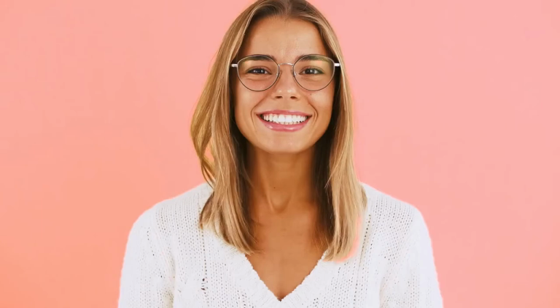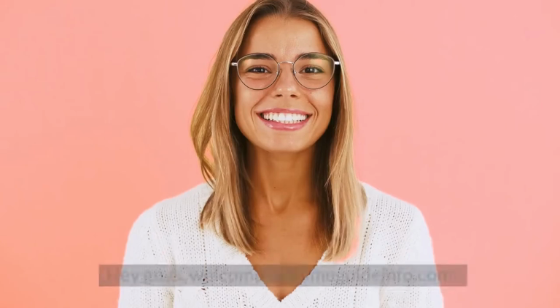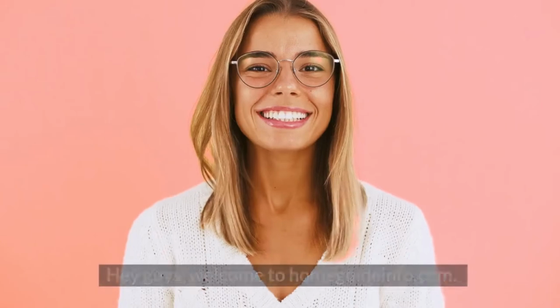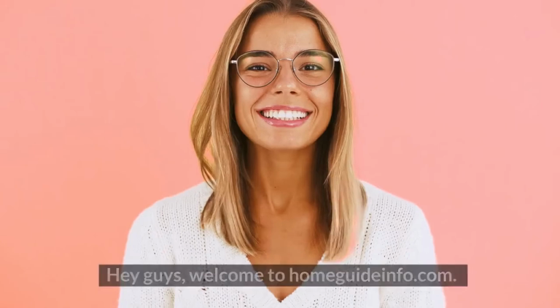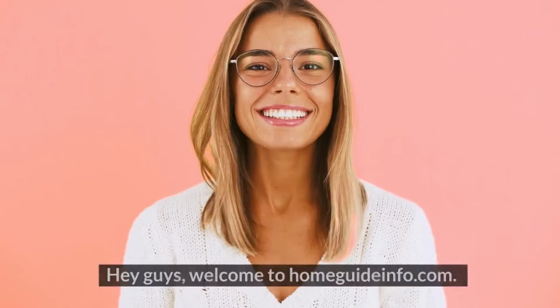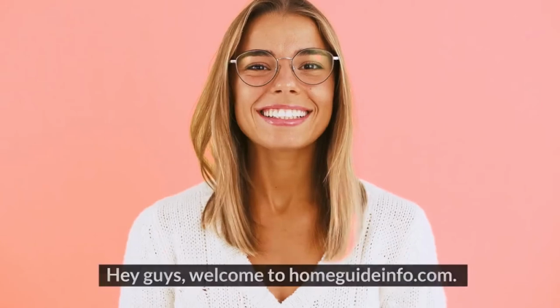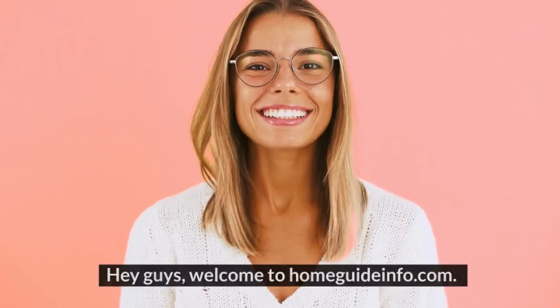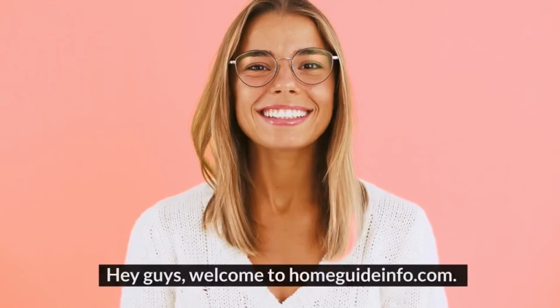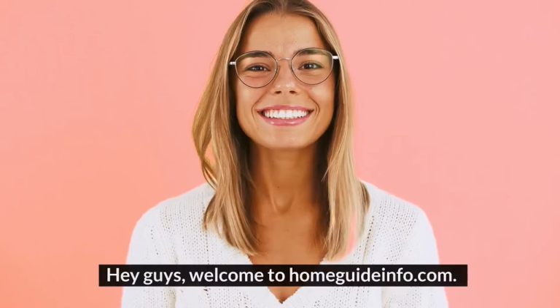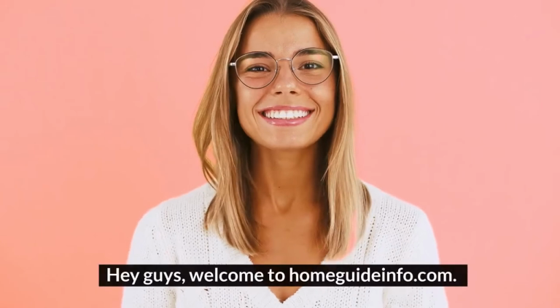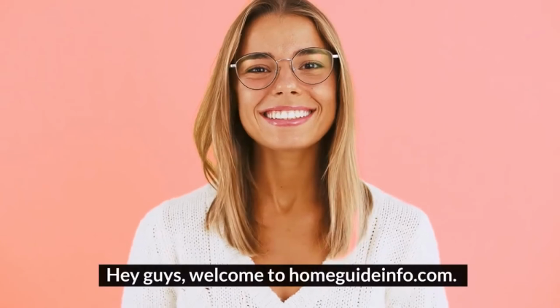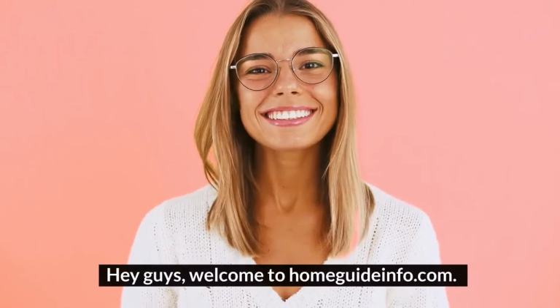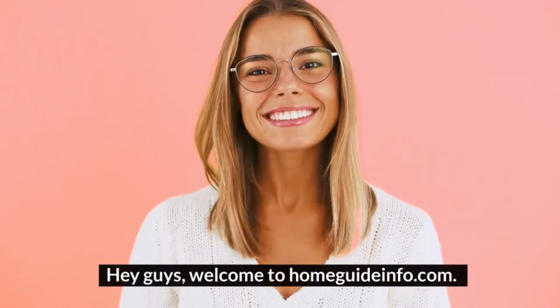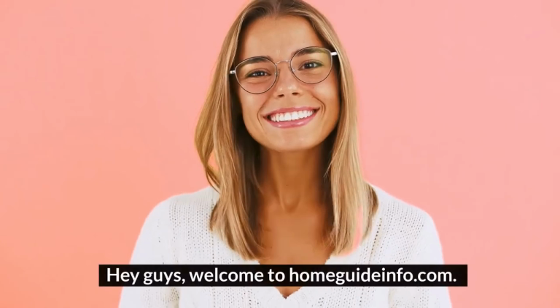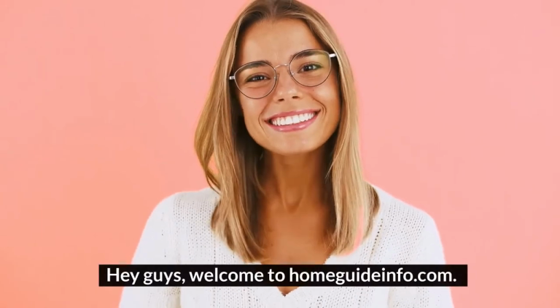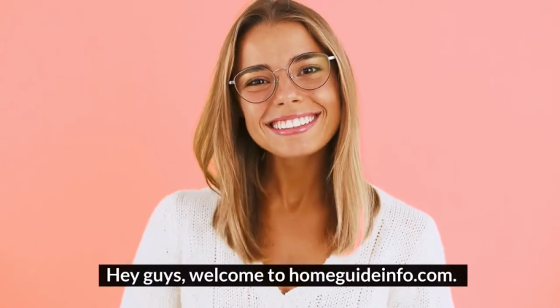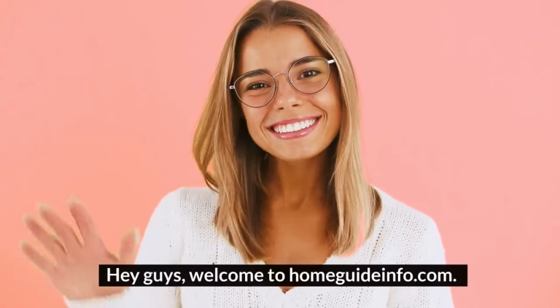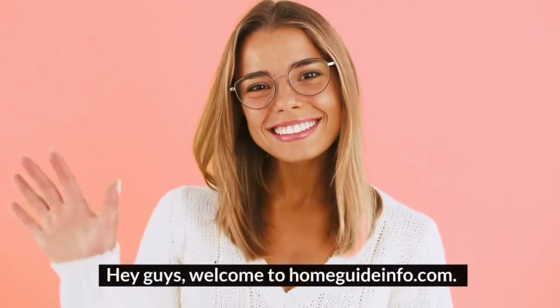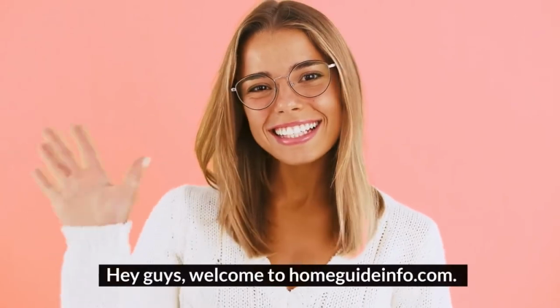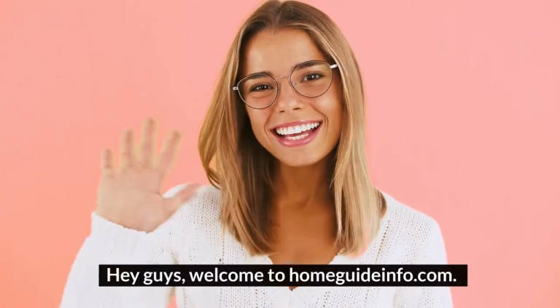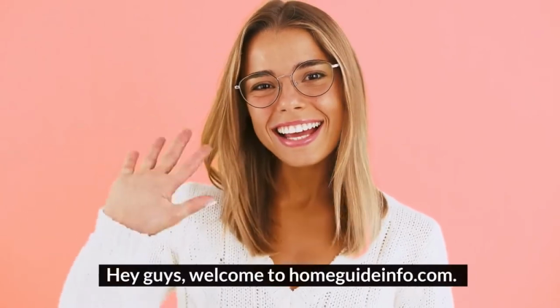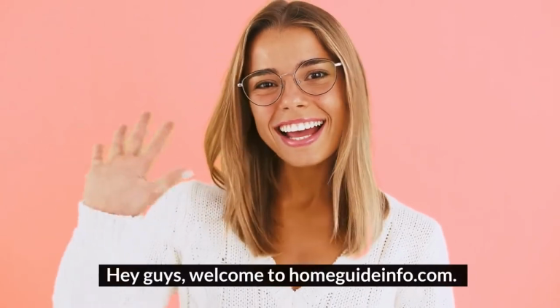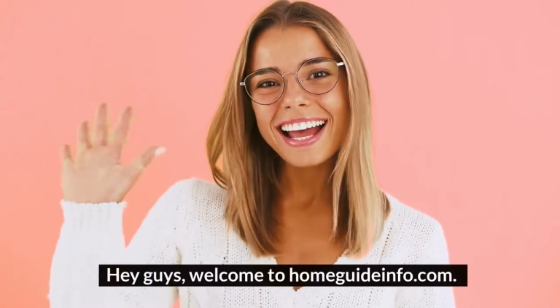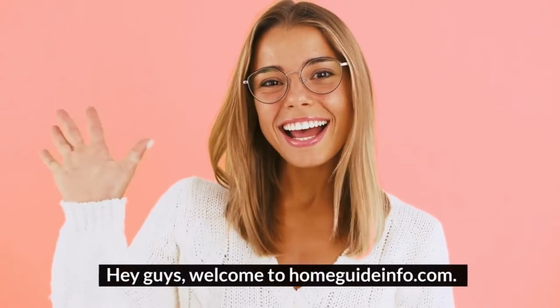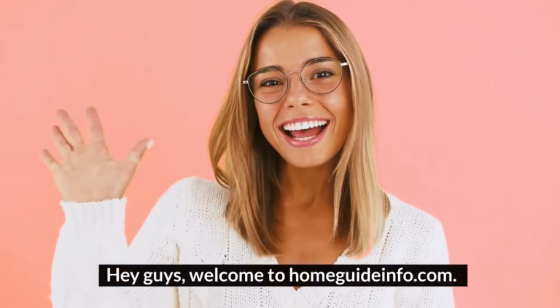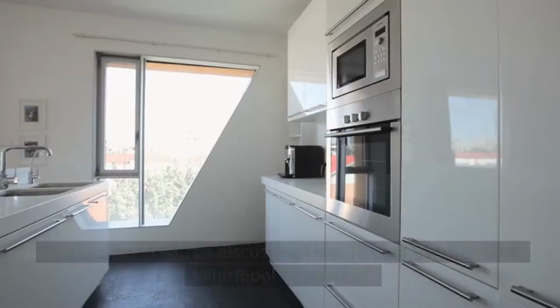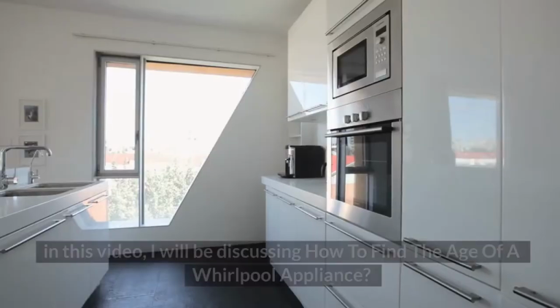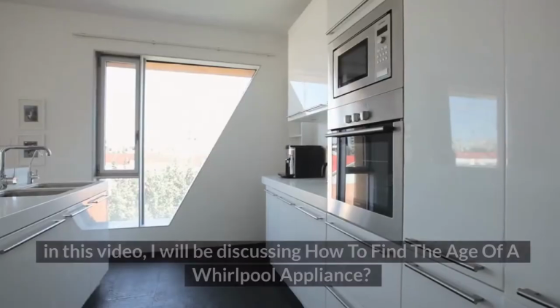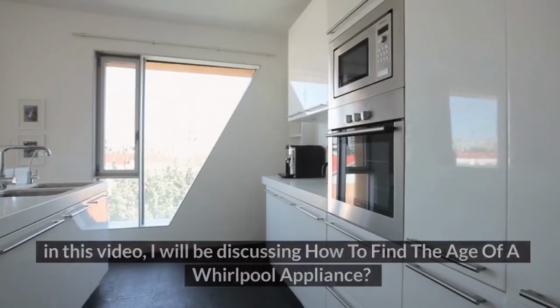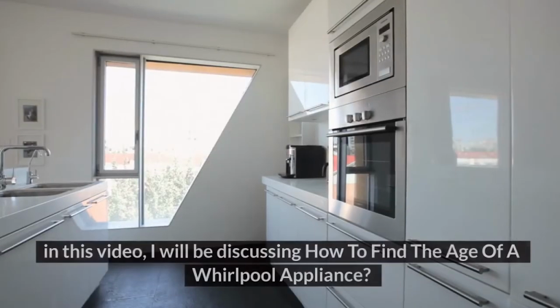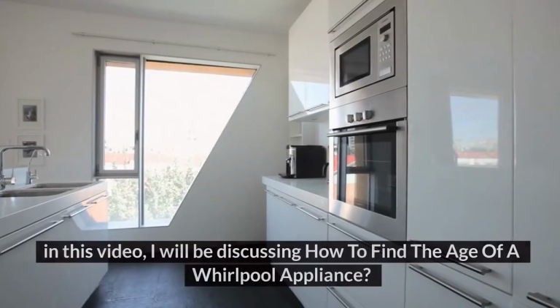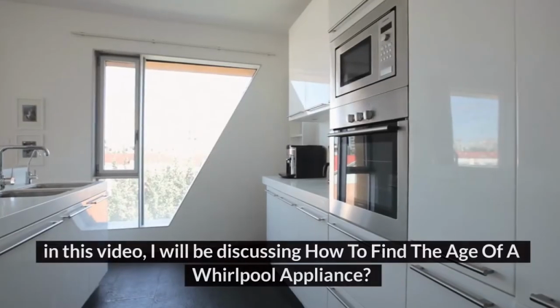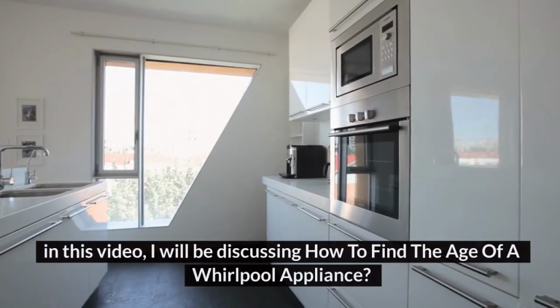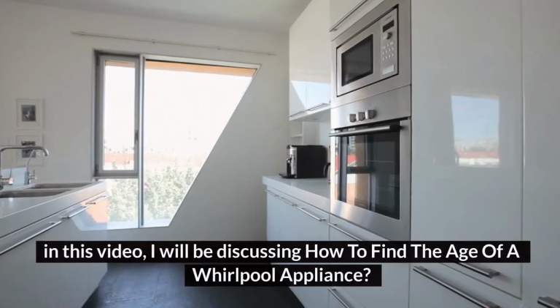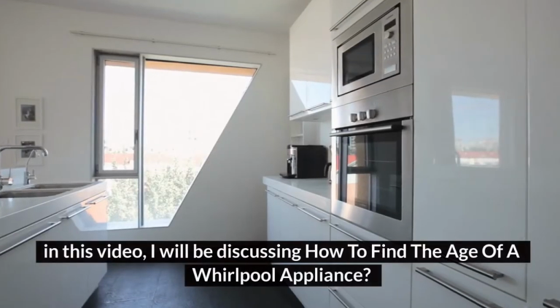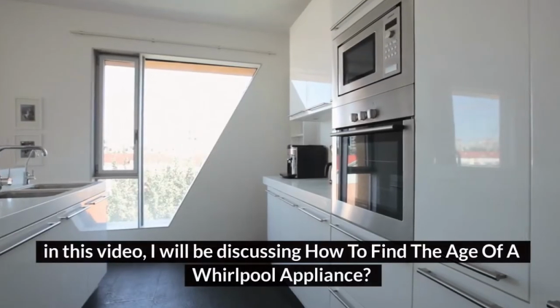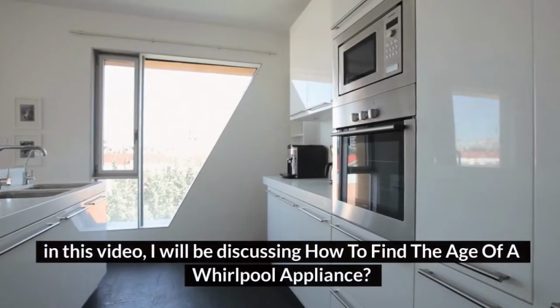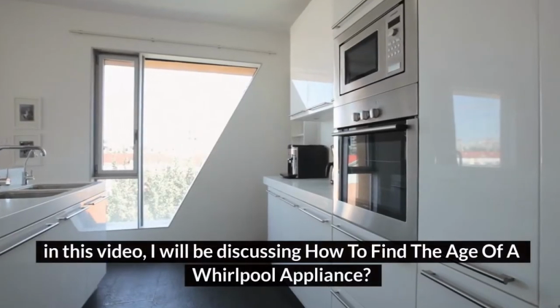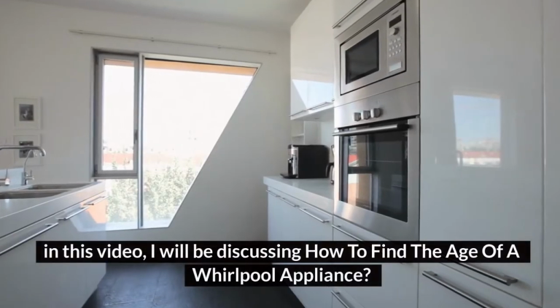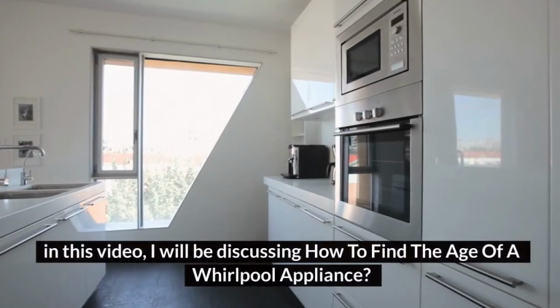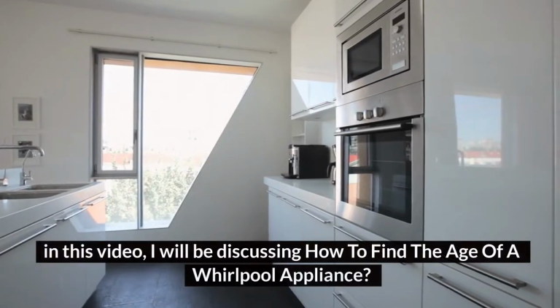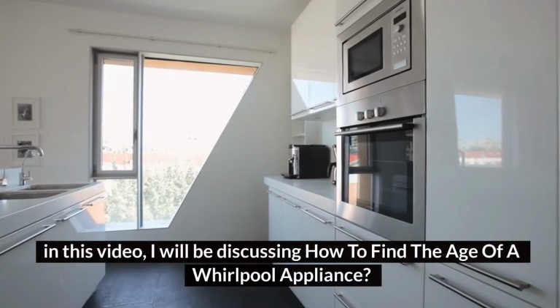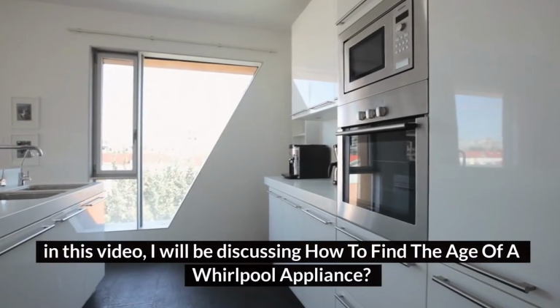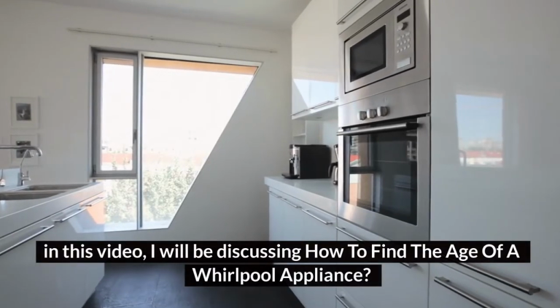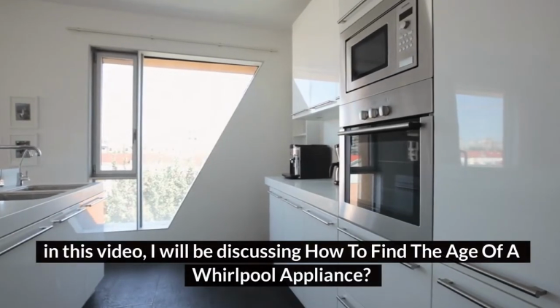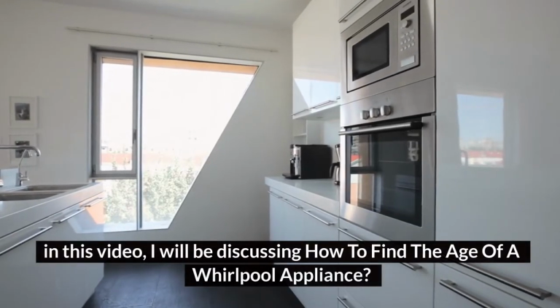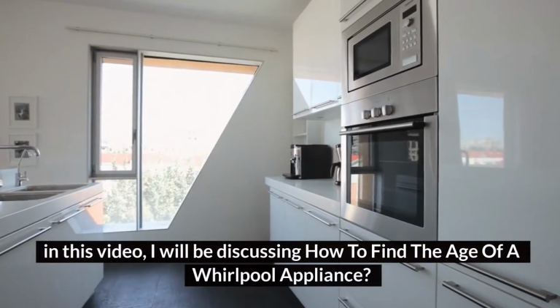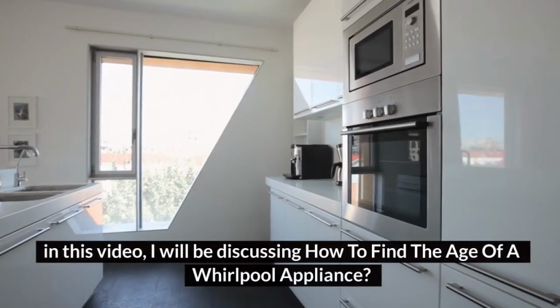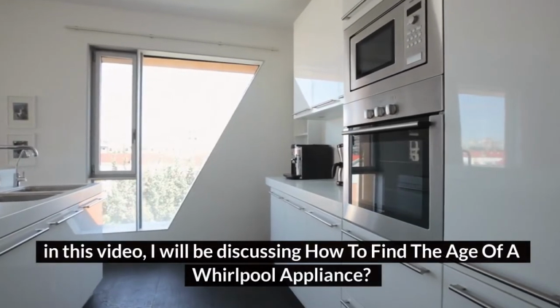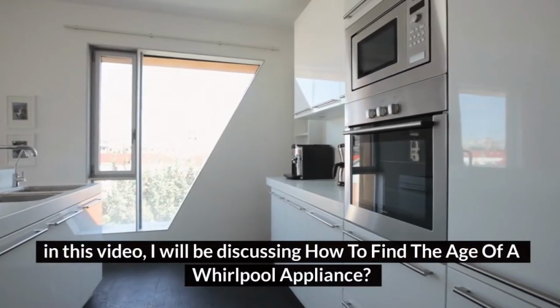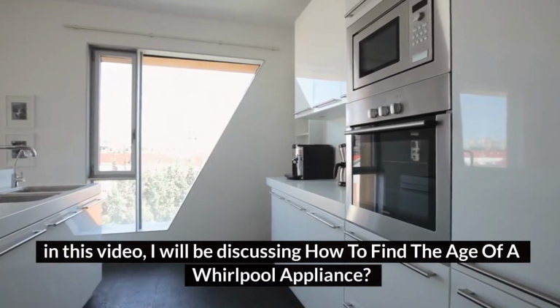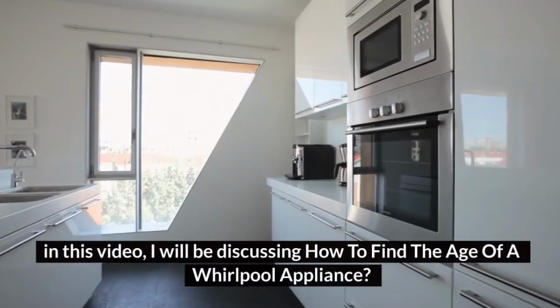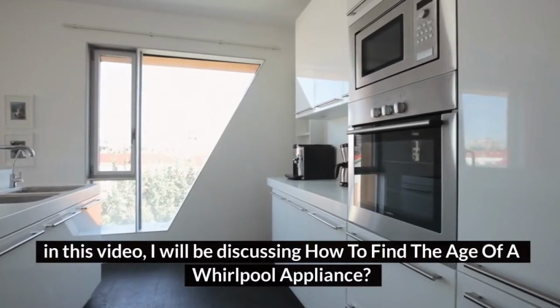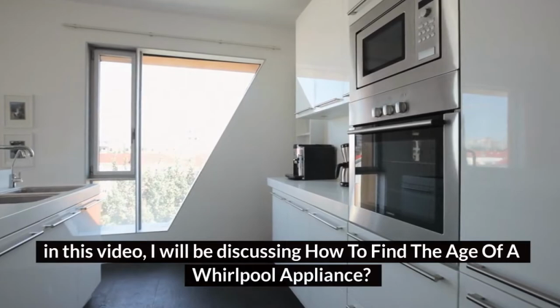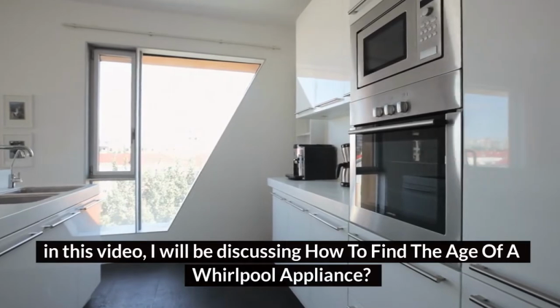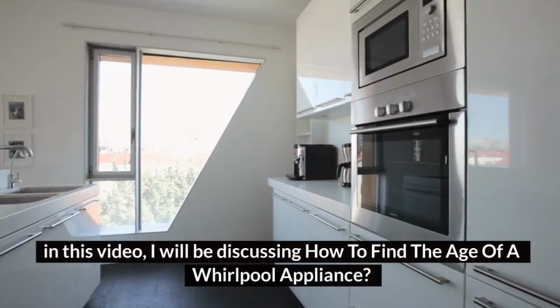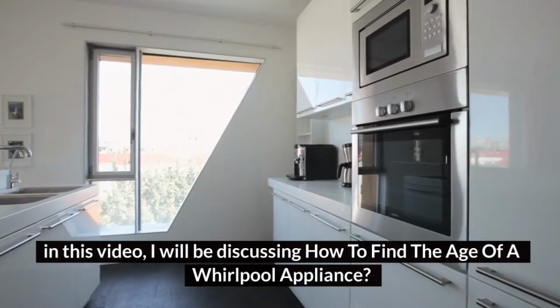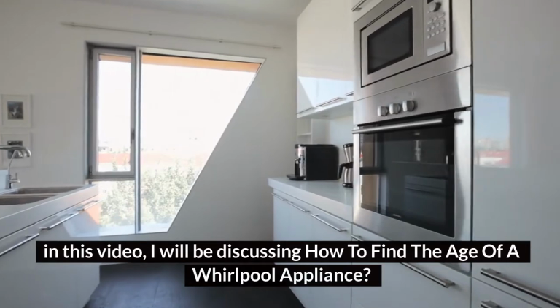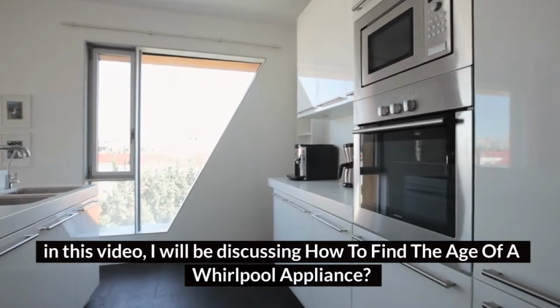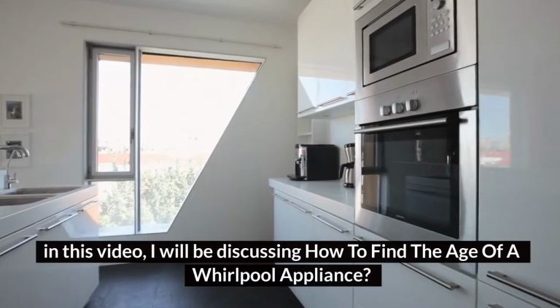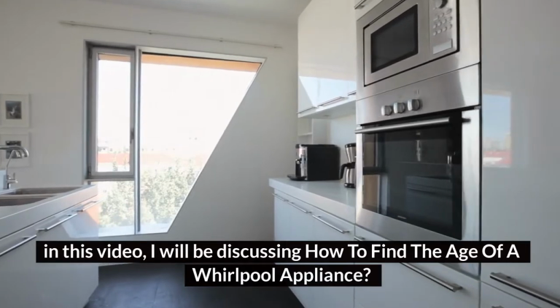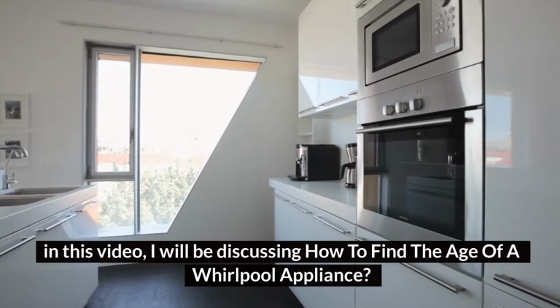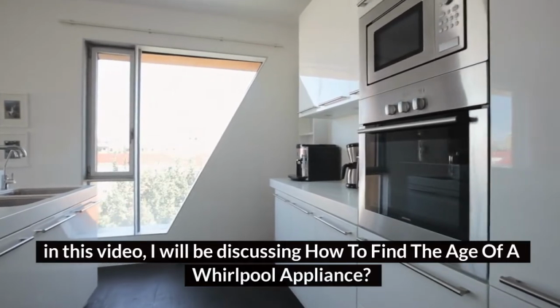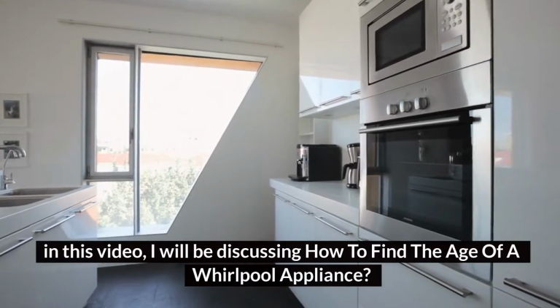Hey guys, welcome to HomeGuideInfo.com. In this video, I will be discussing how to find the age of a Whirlpool appliance.